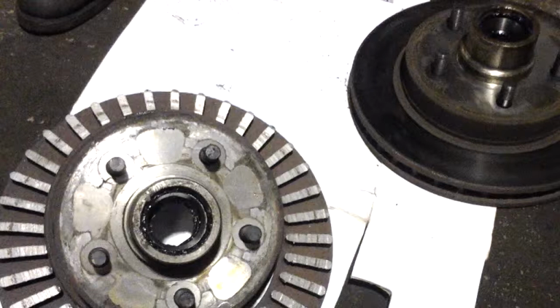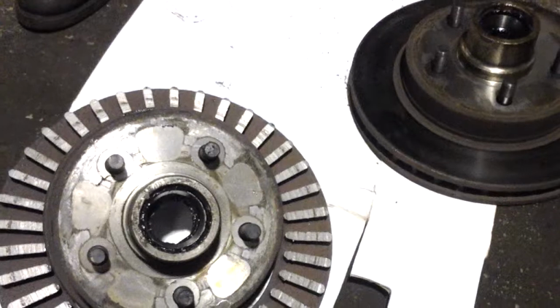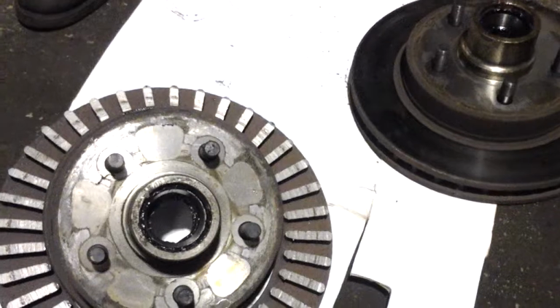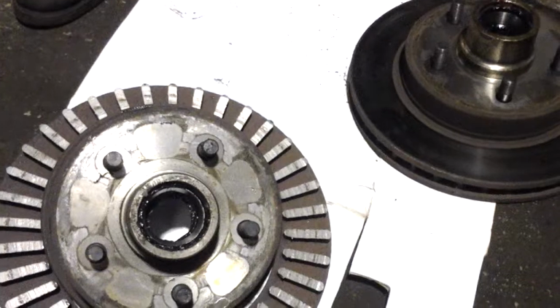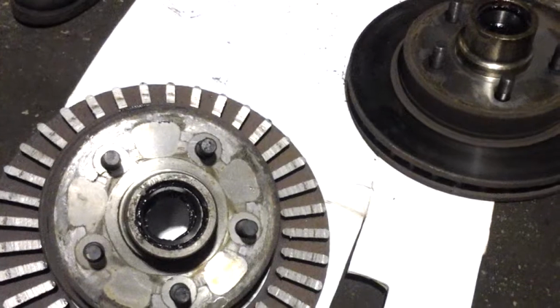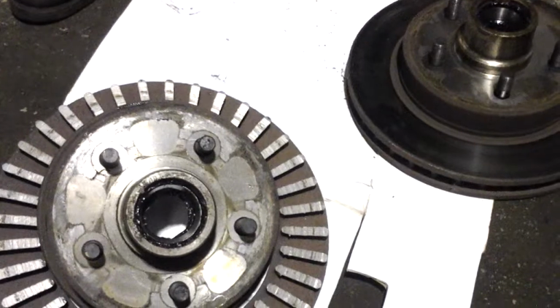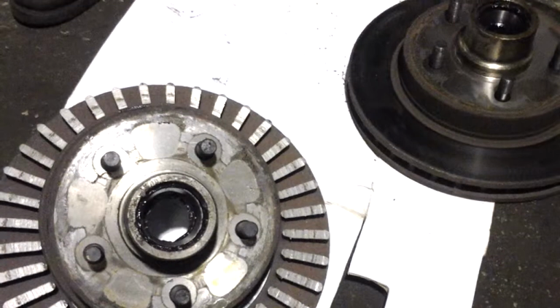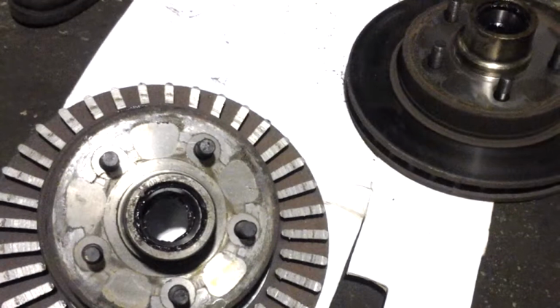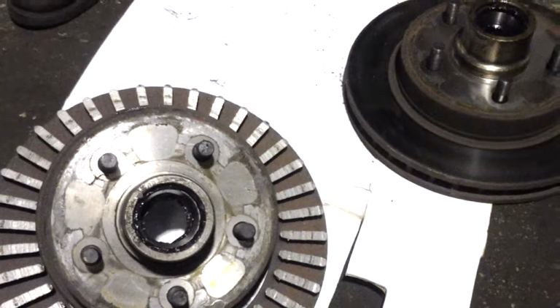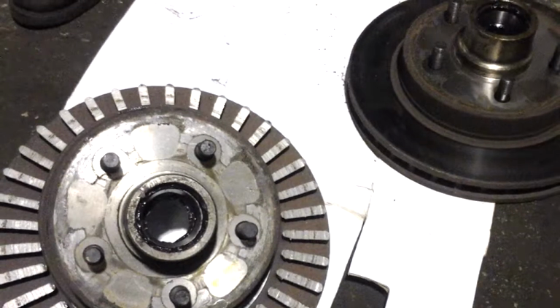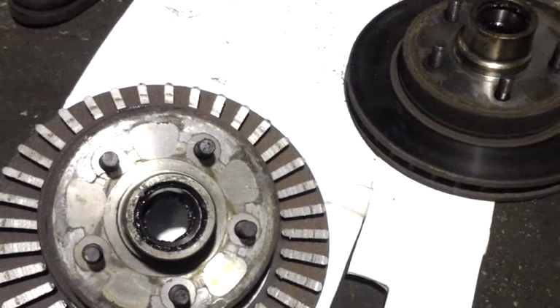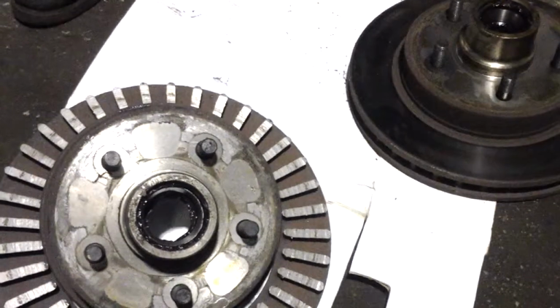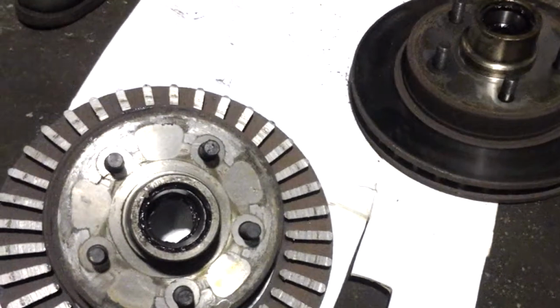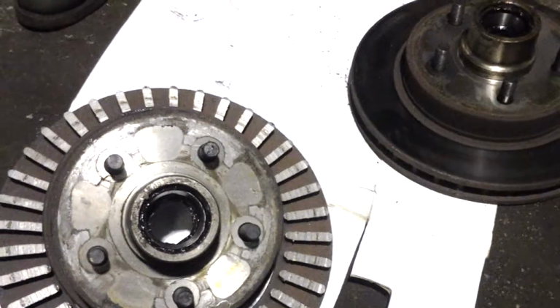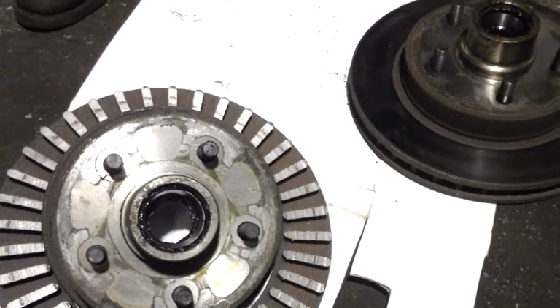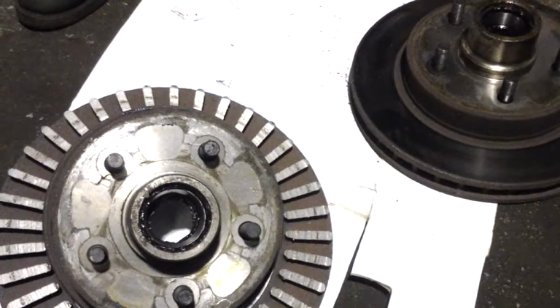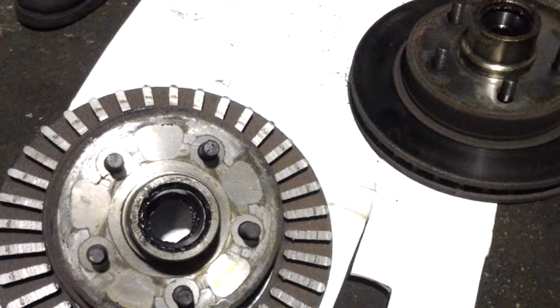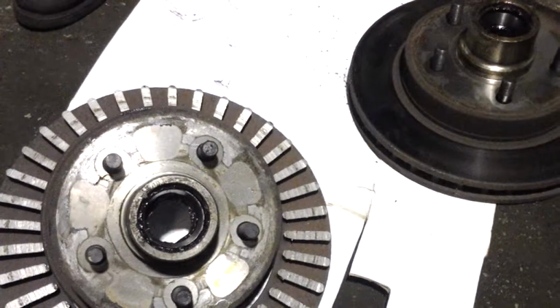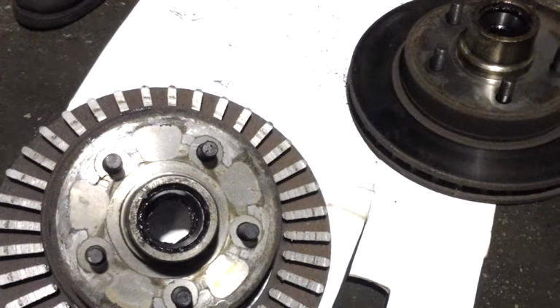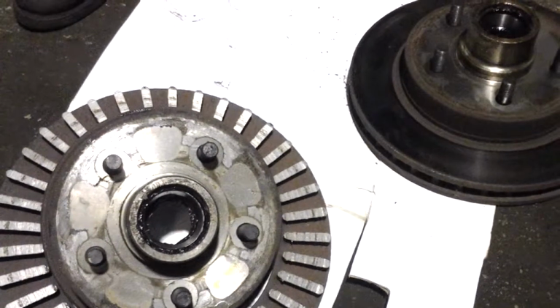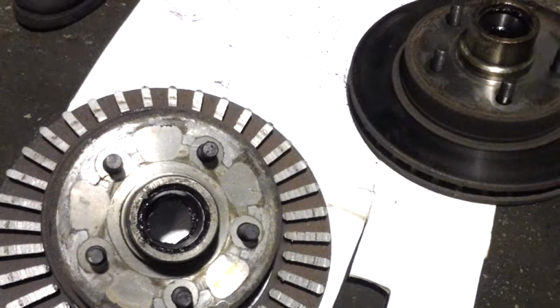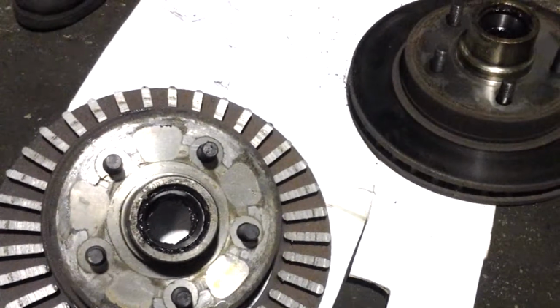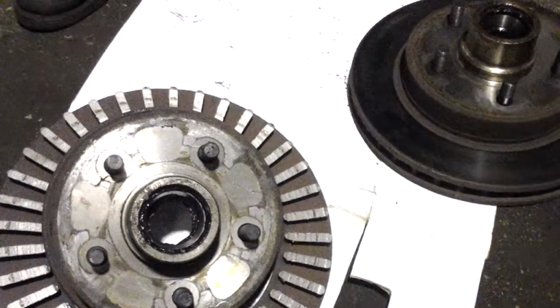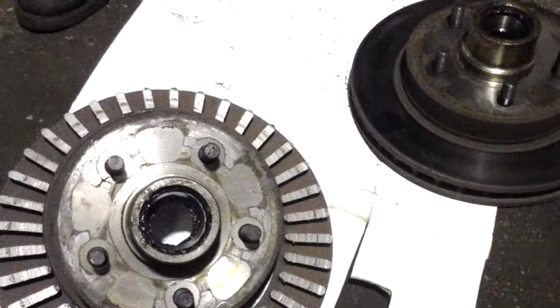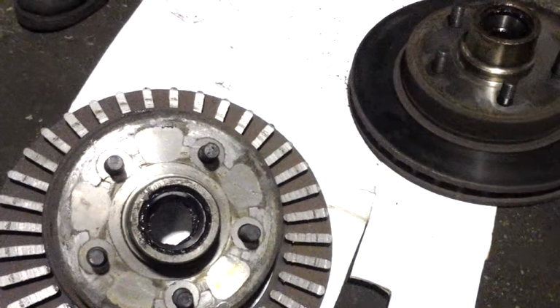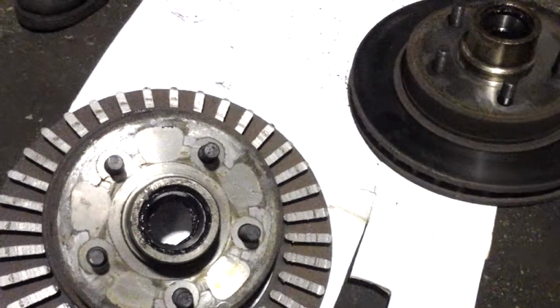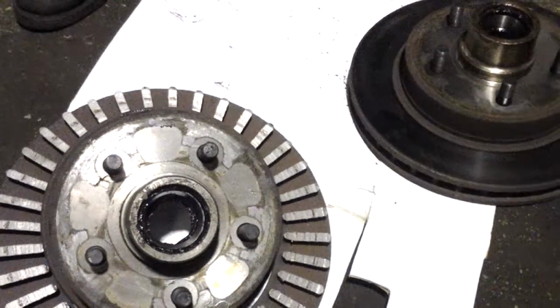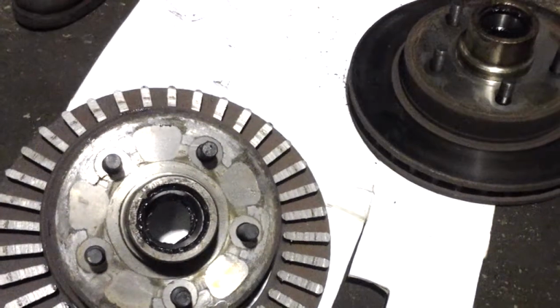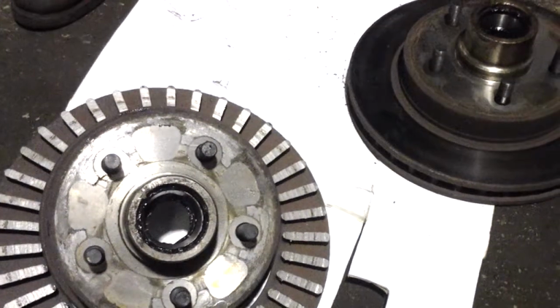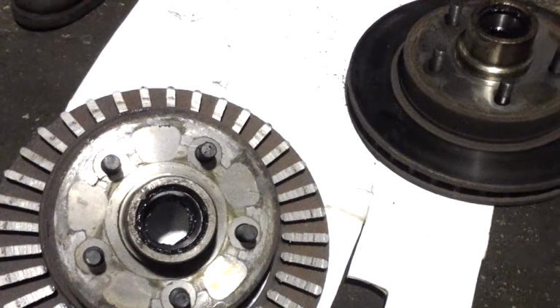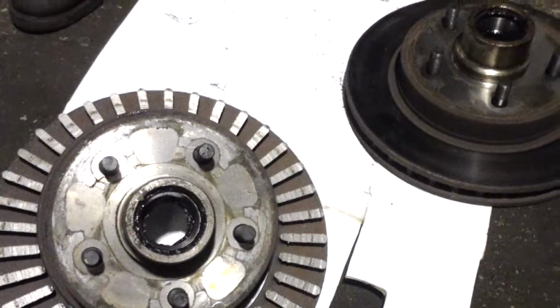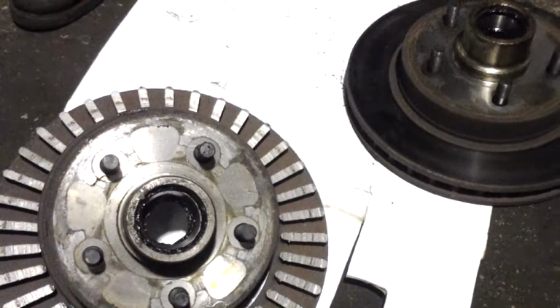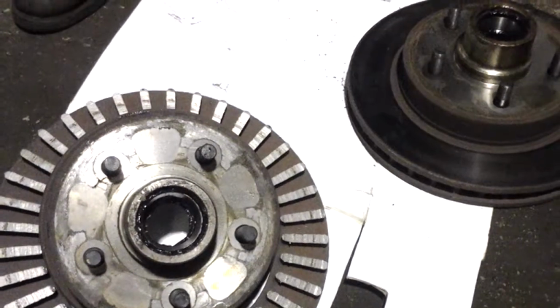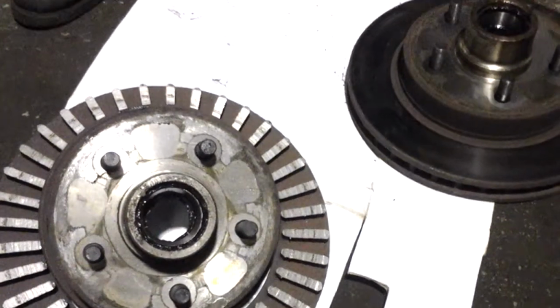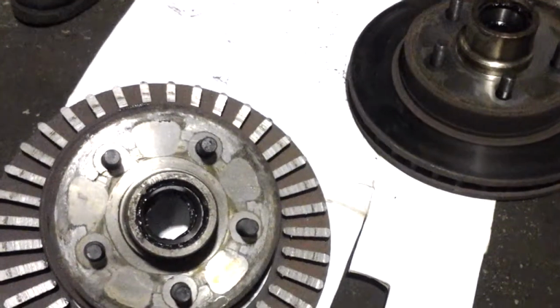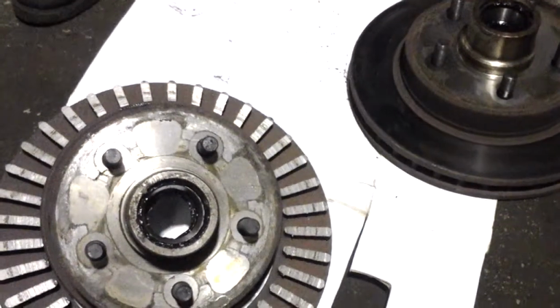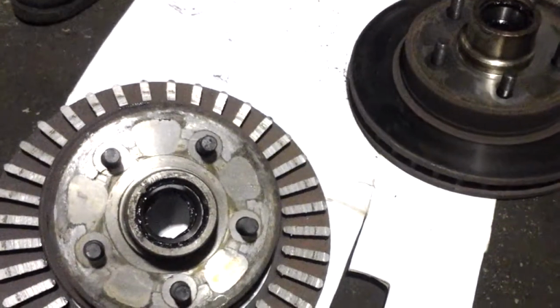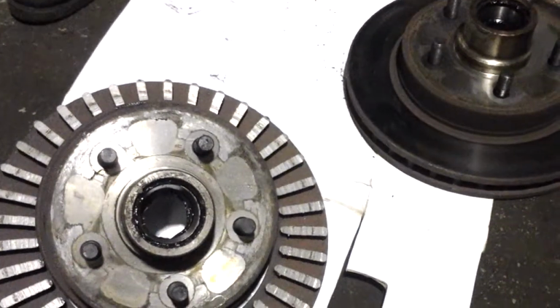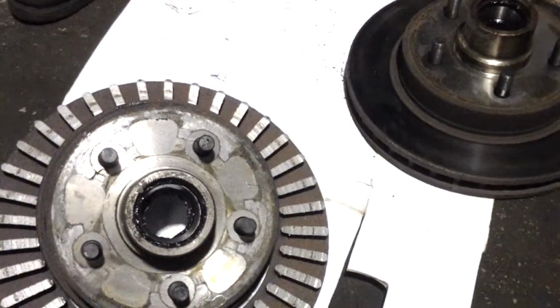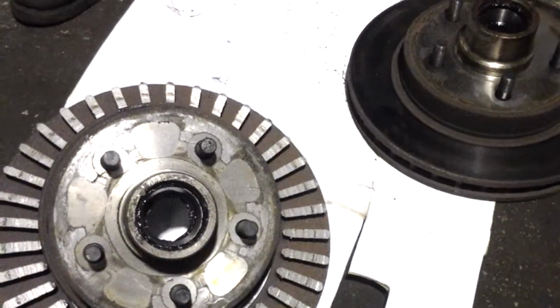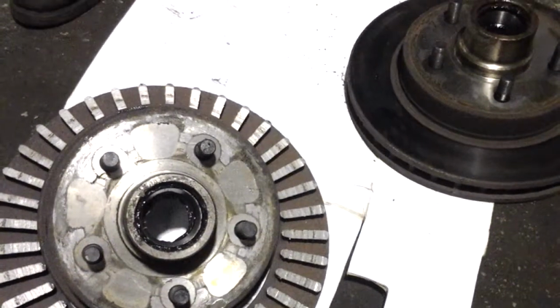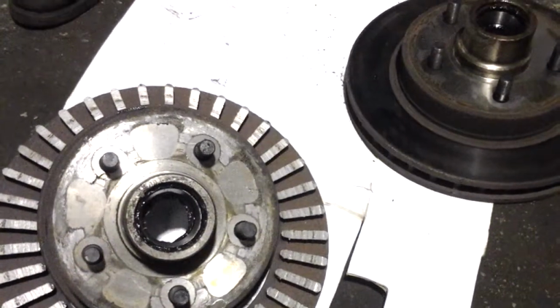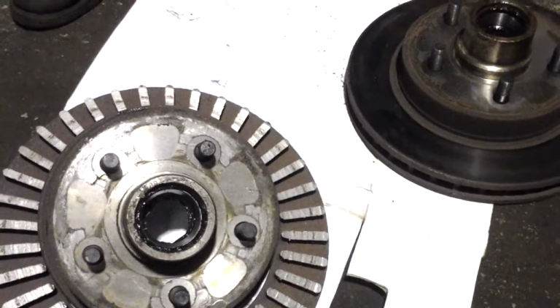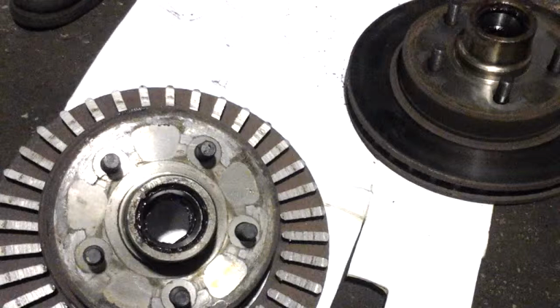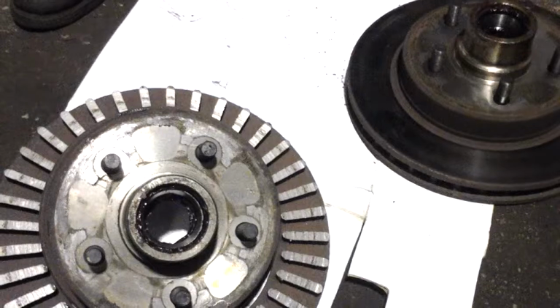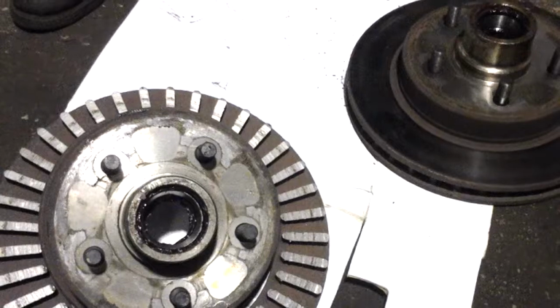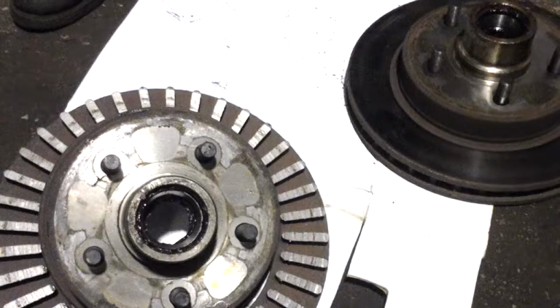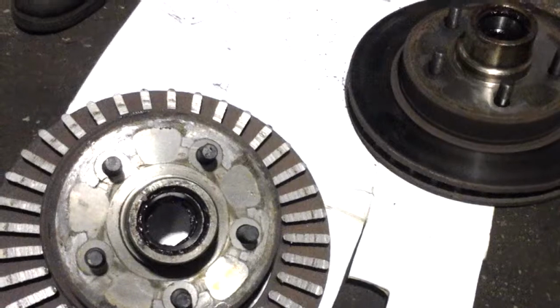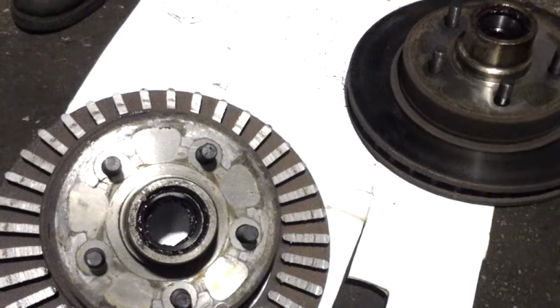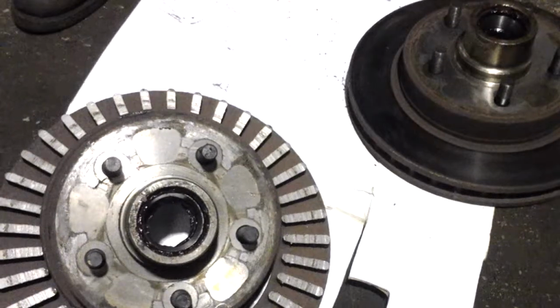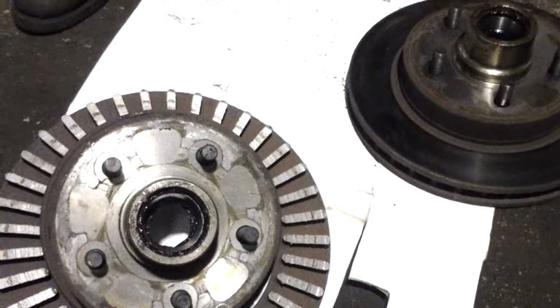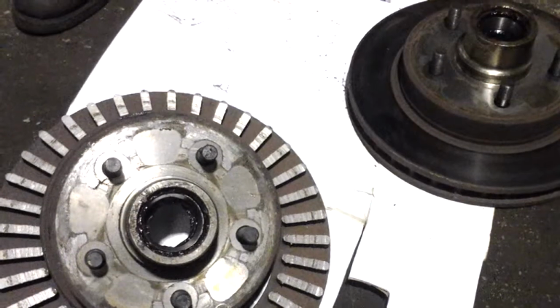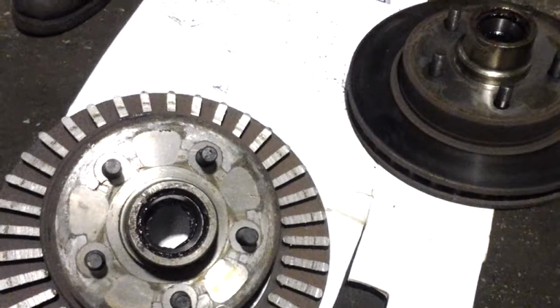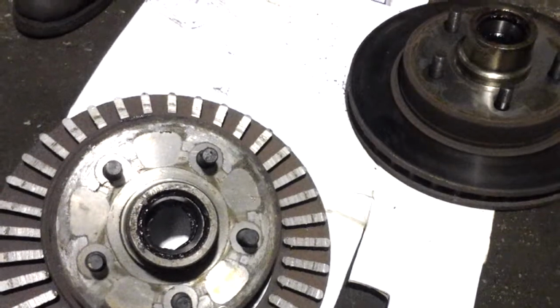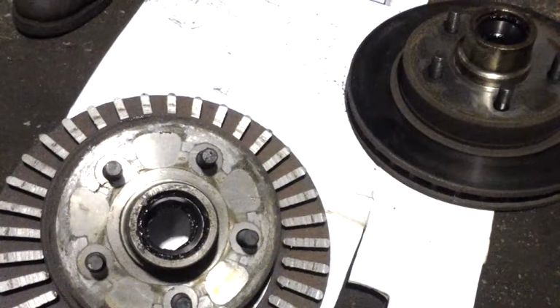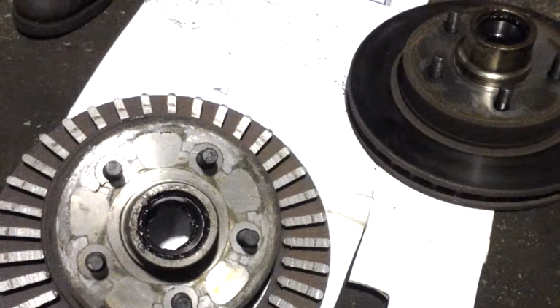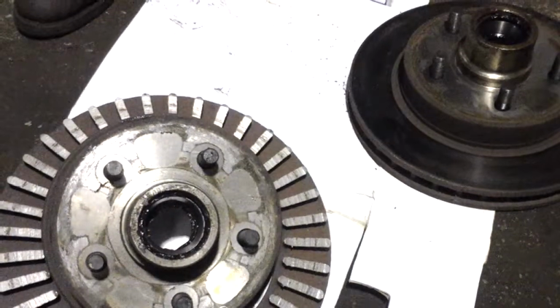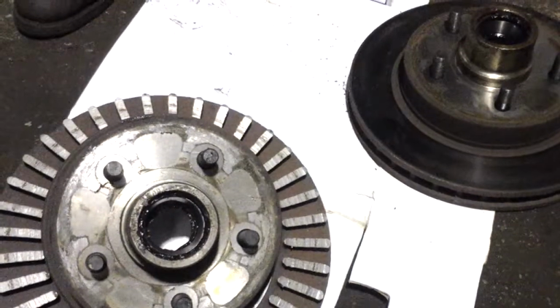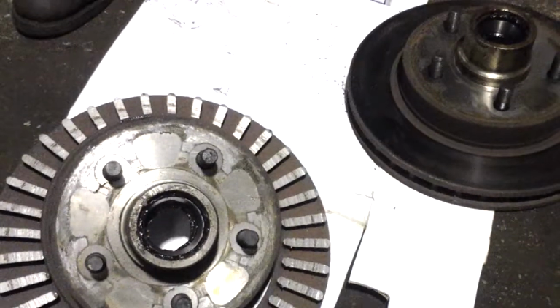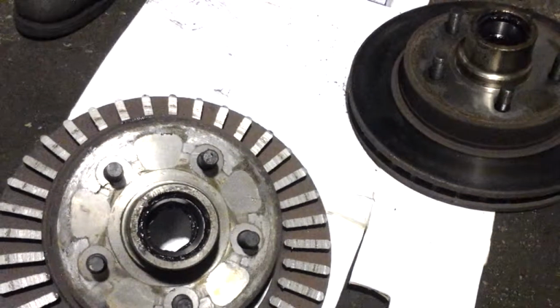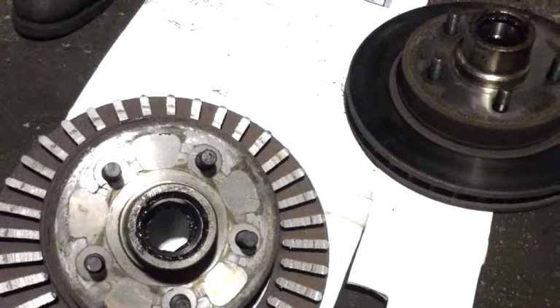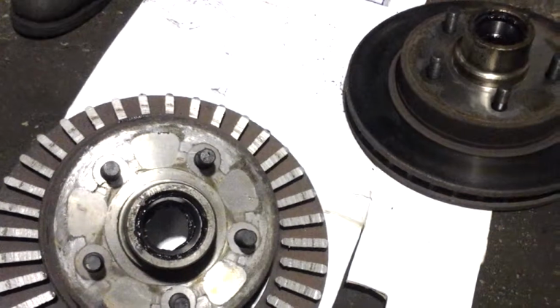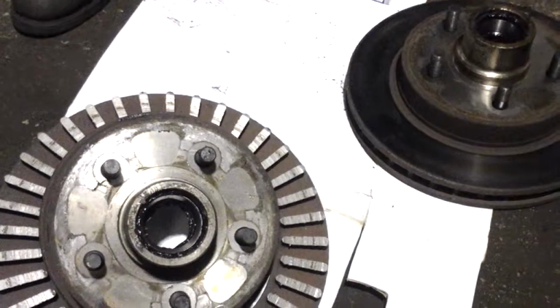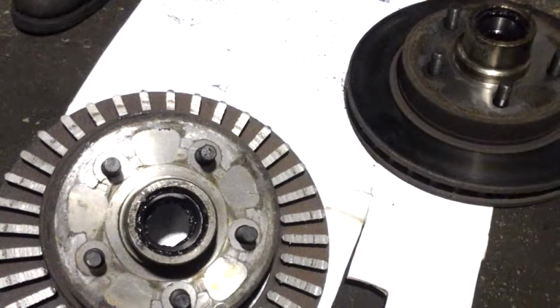What sort of warning would you have had? Some grinding noises. Yeah, that's kind of scary. It is very scary.